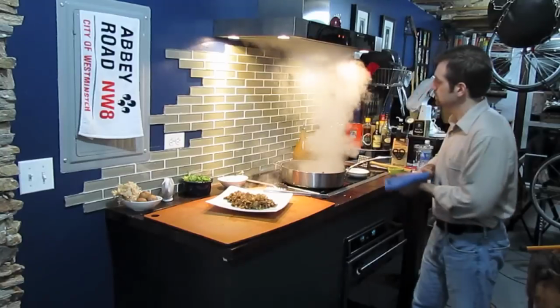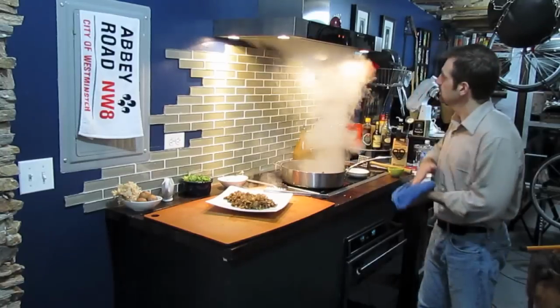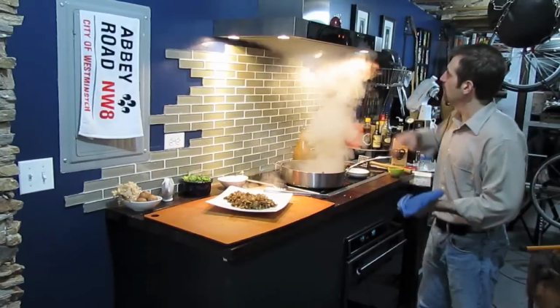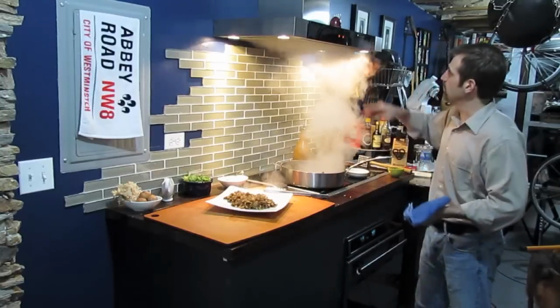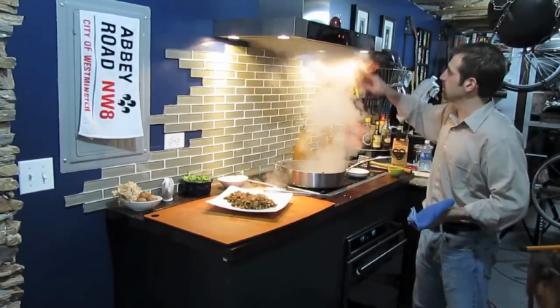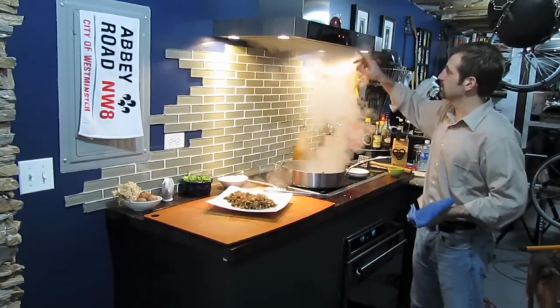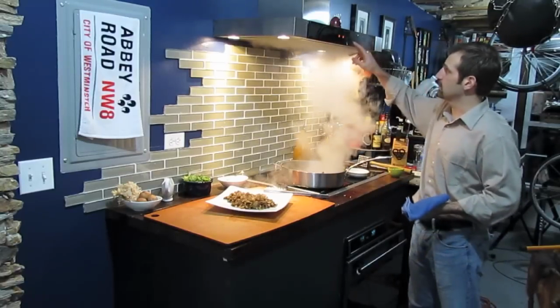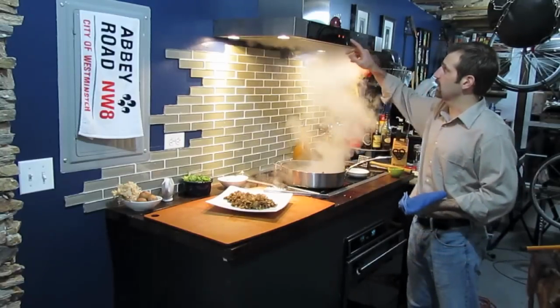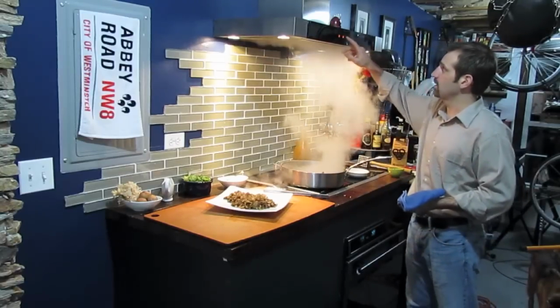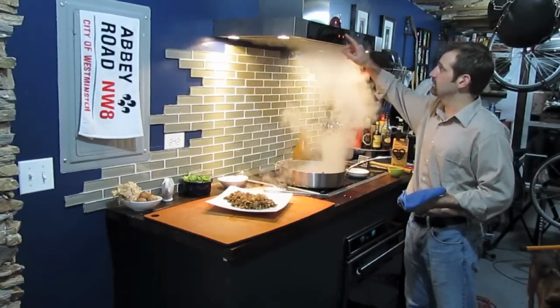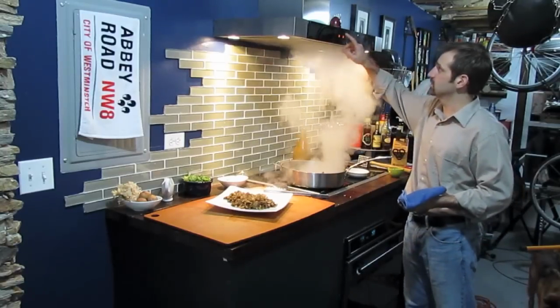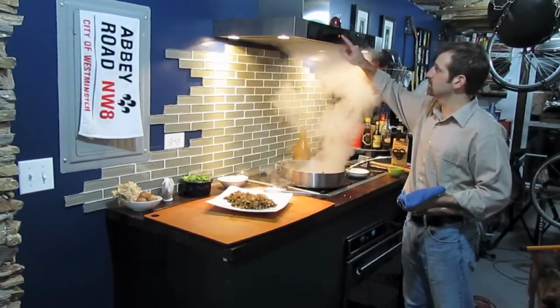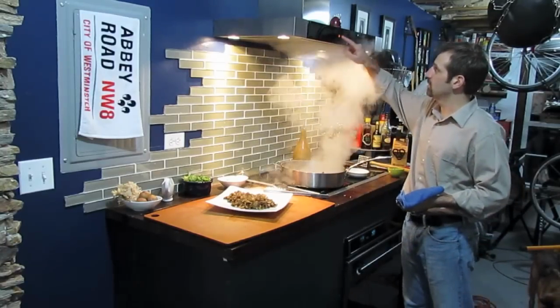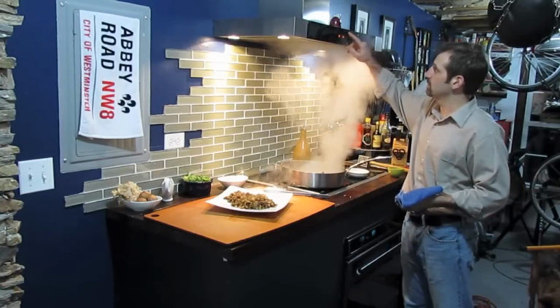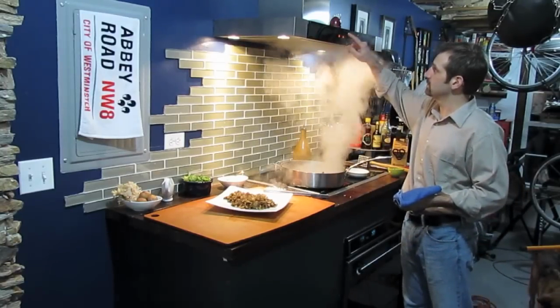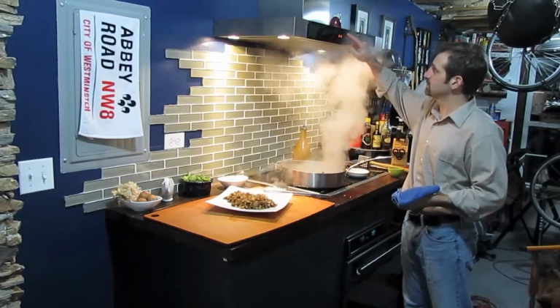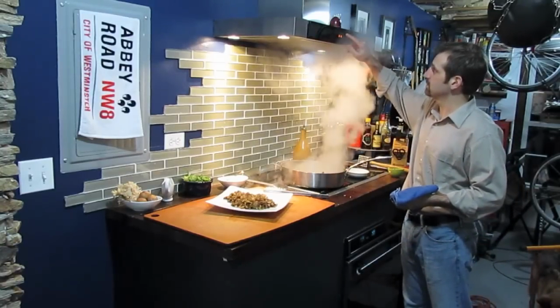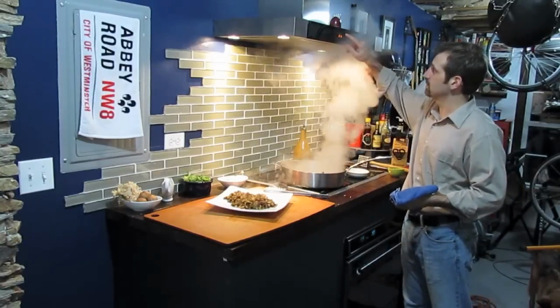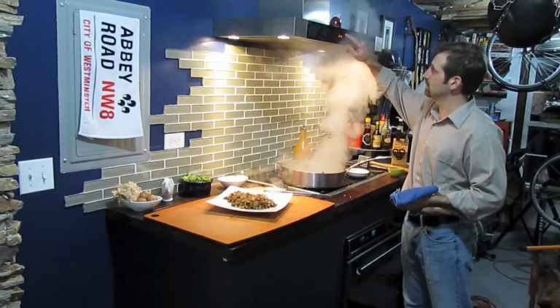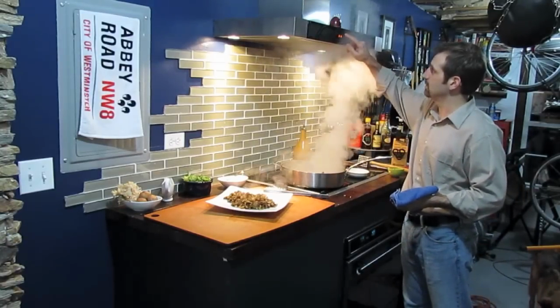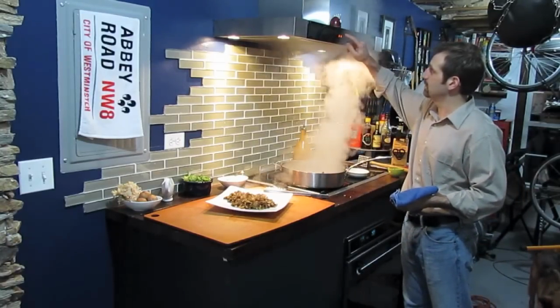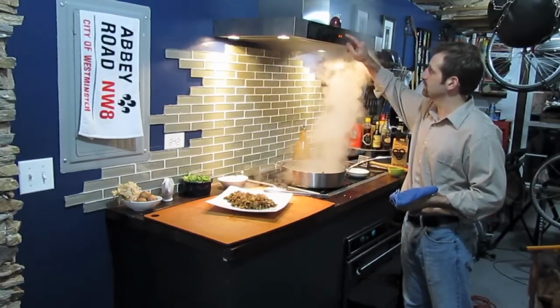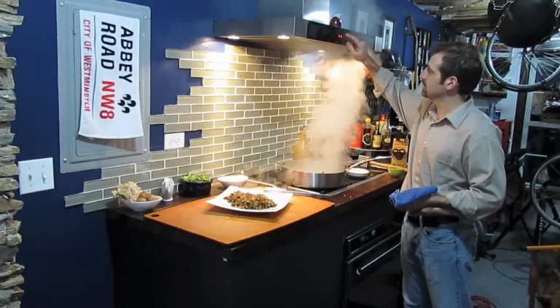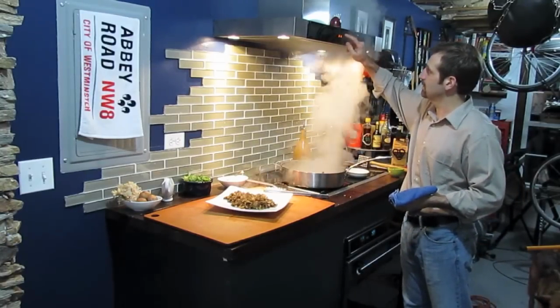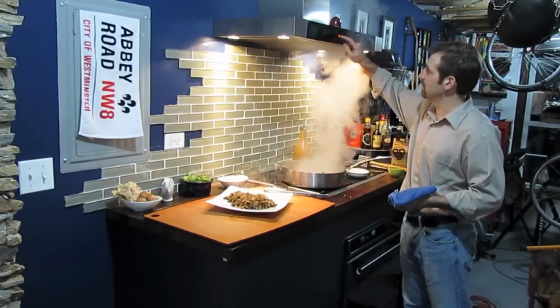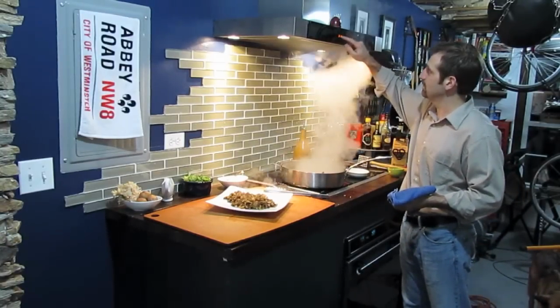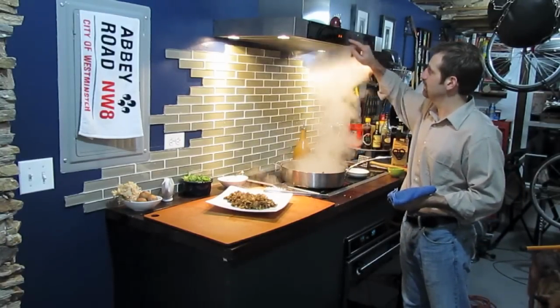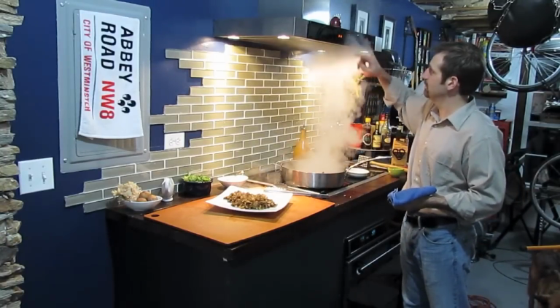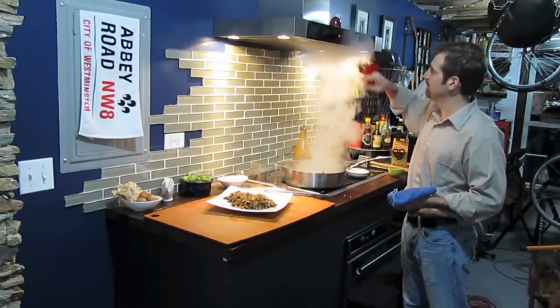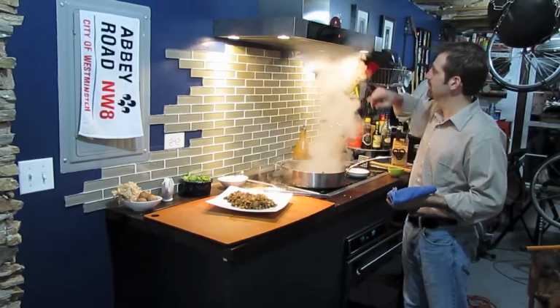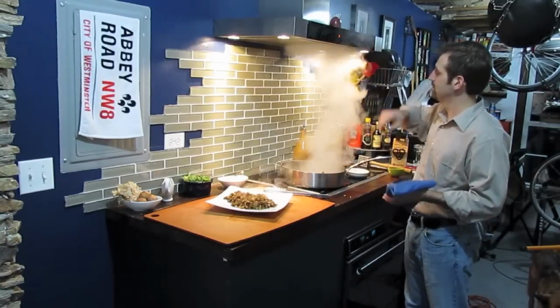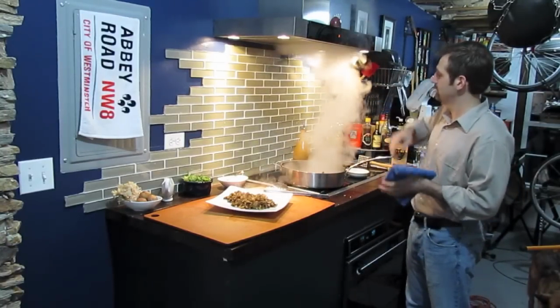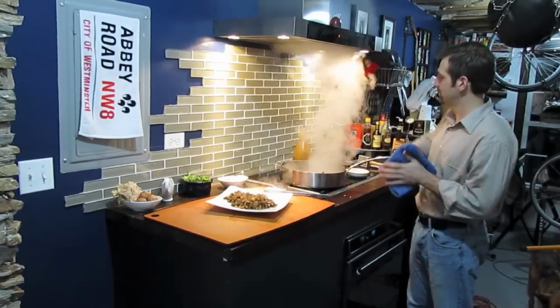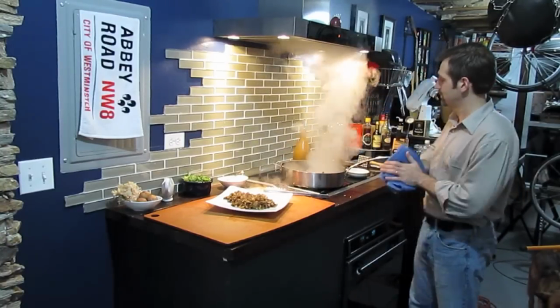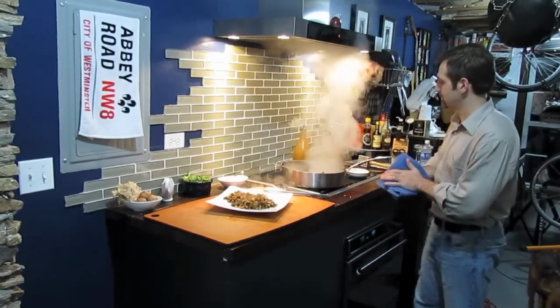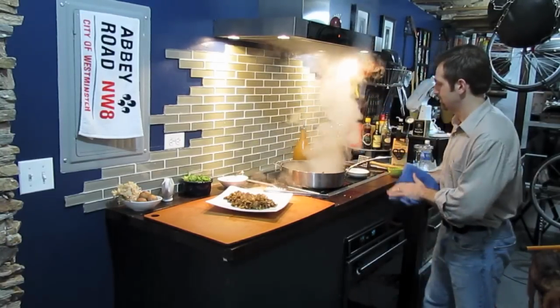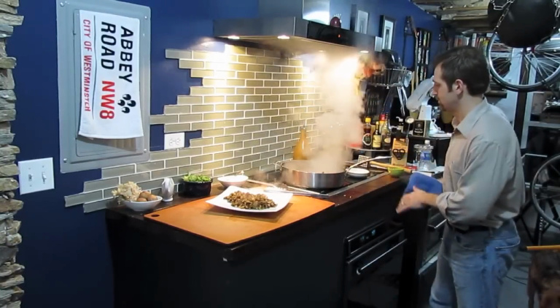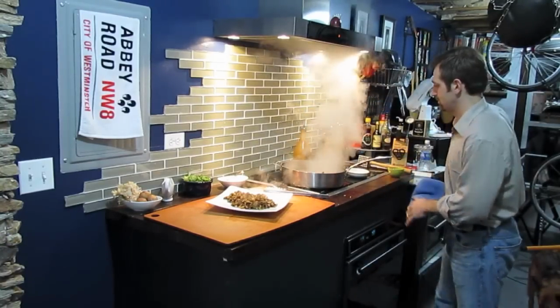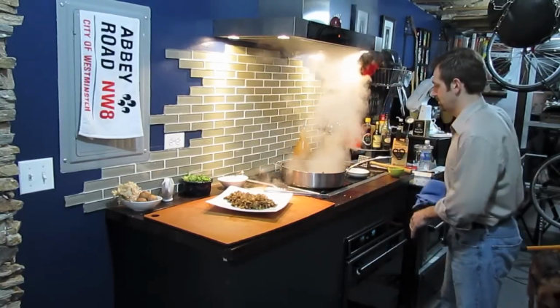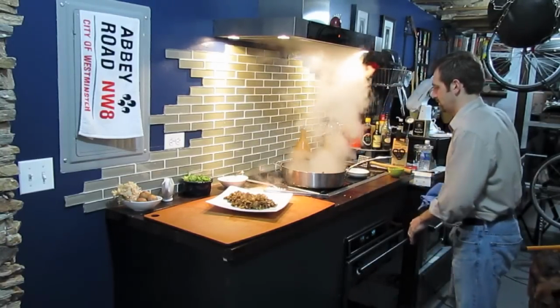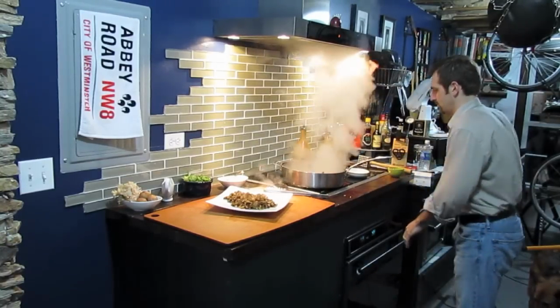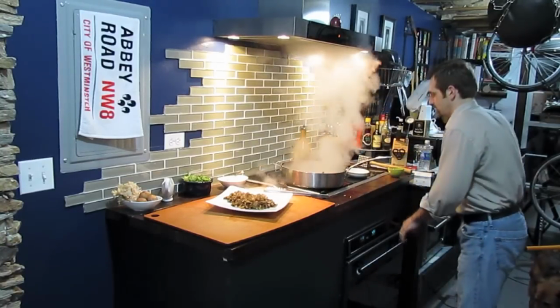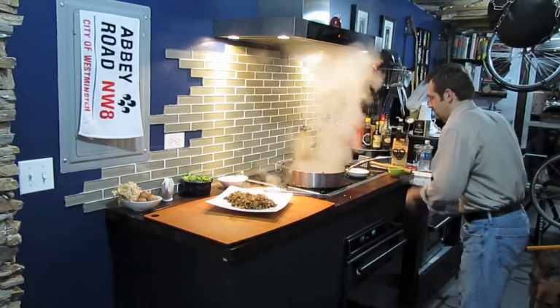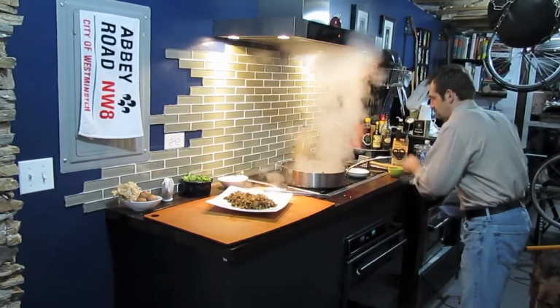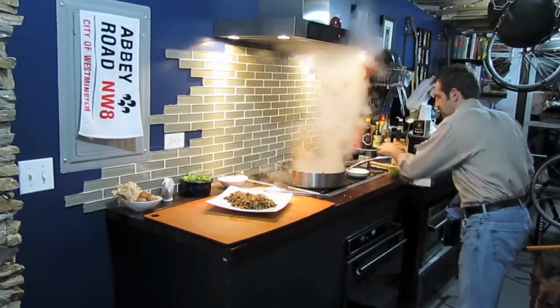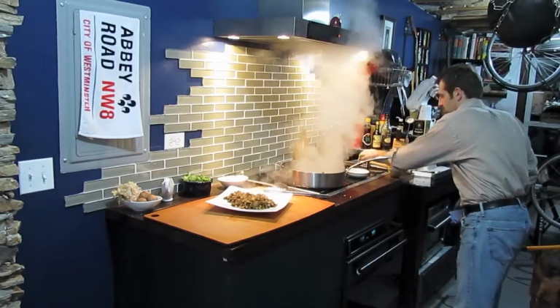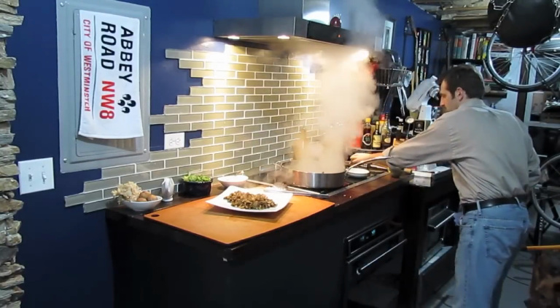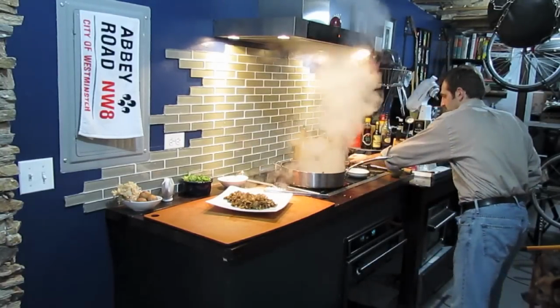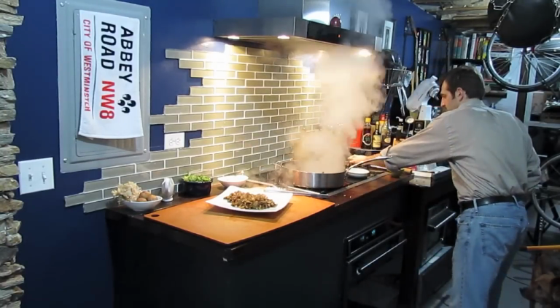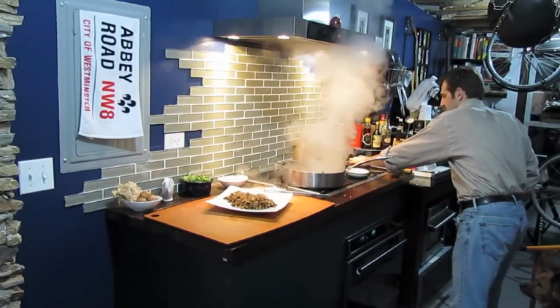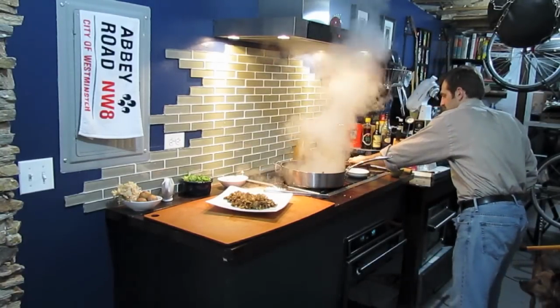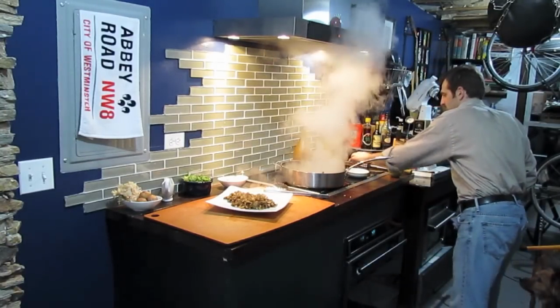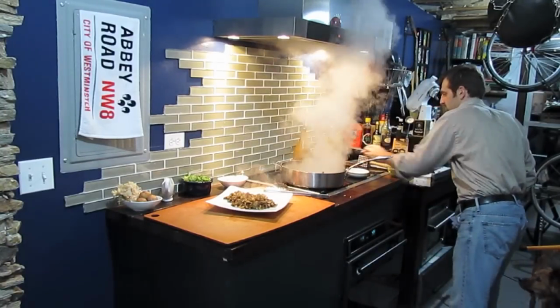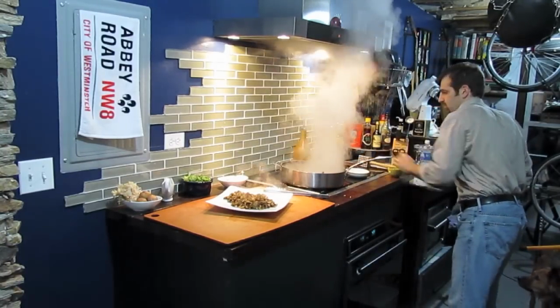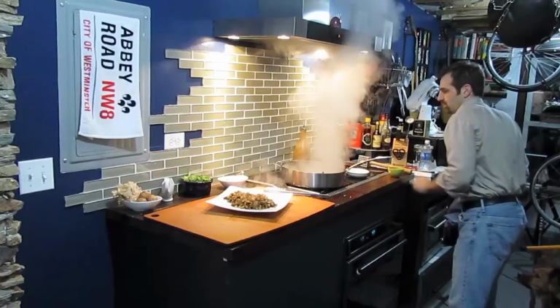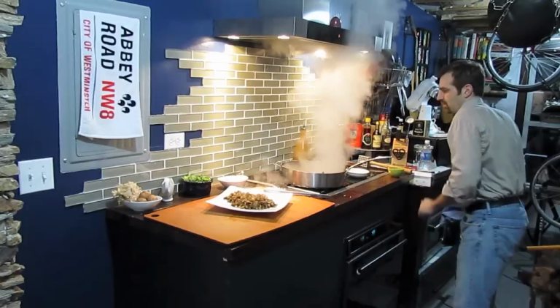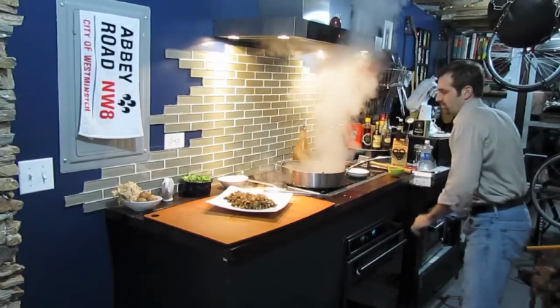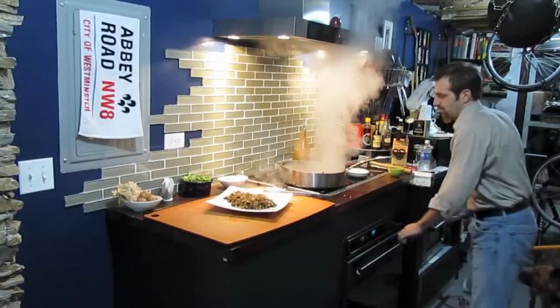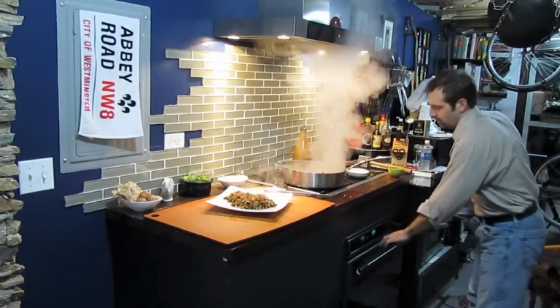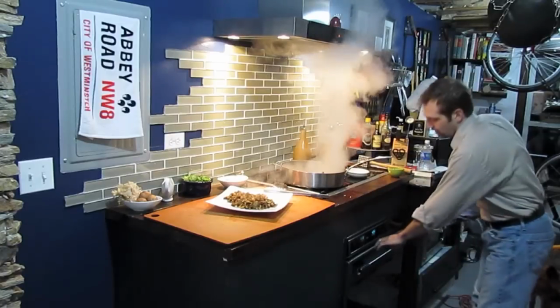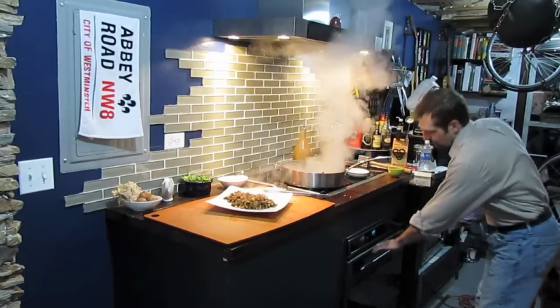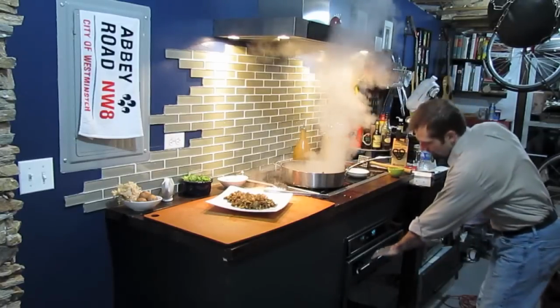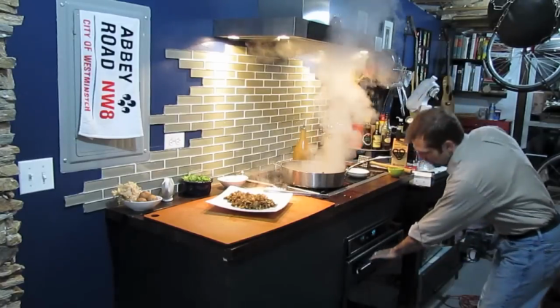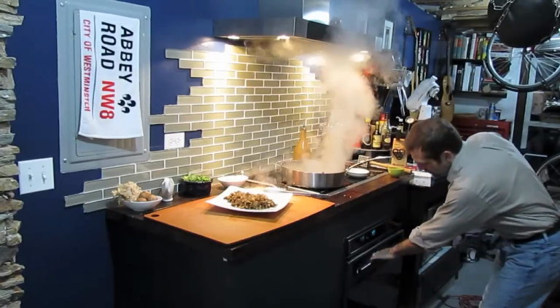I don't think the cave has smelled this good in a long time. Turn off all that heat.